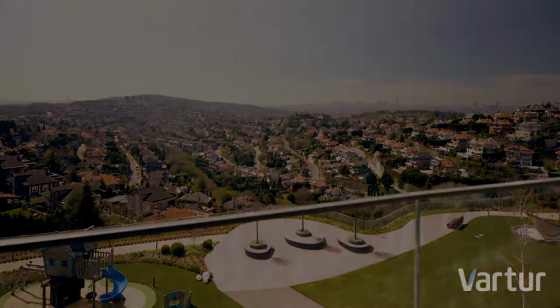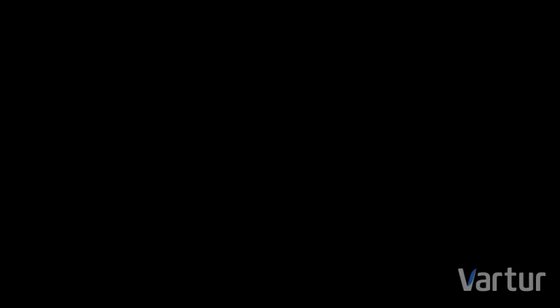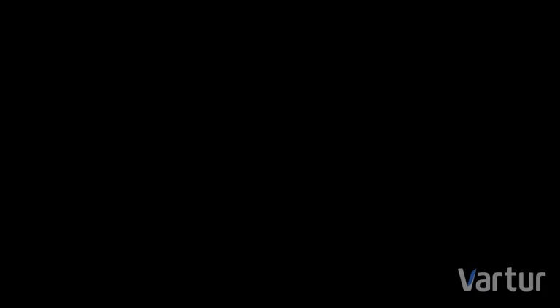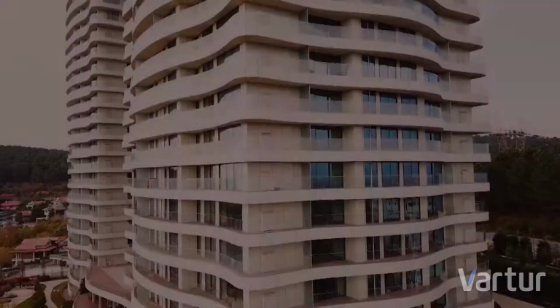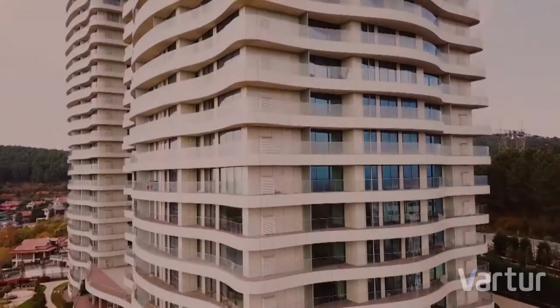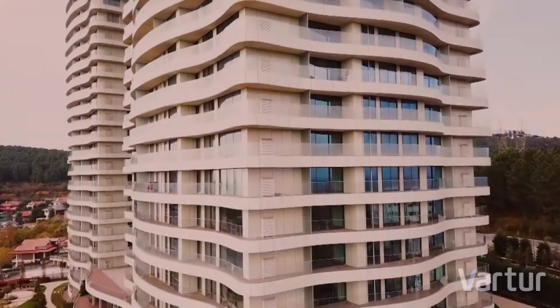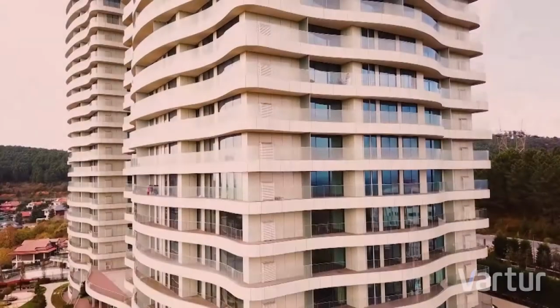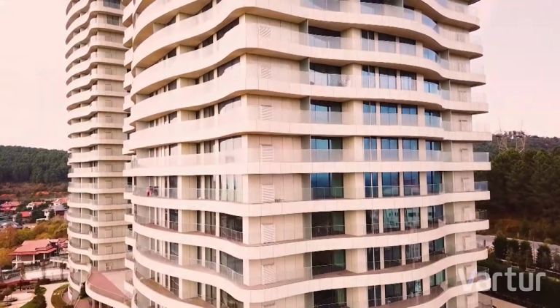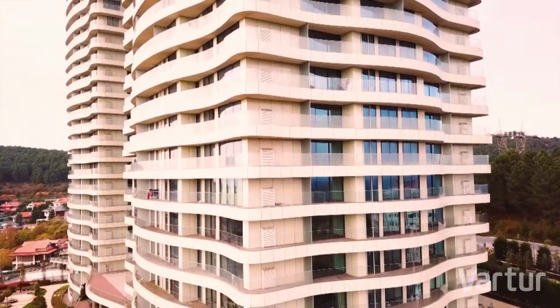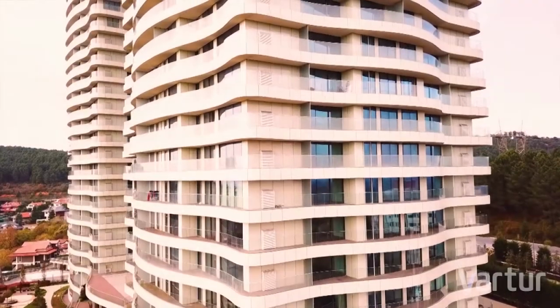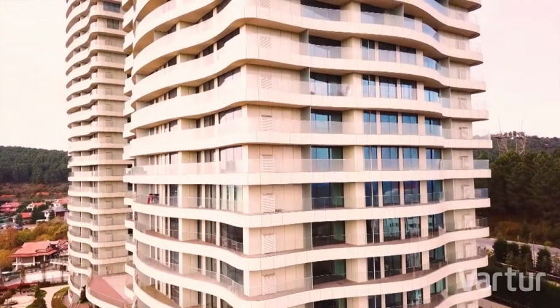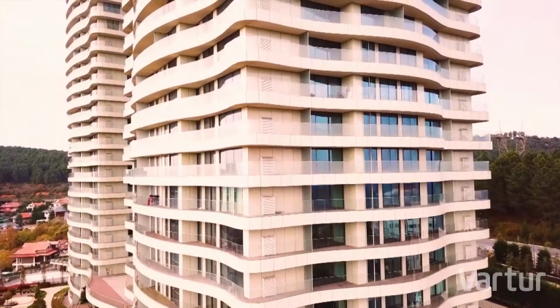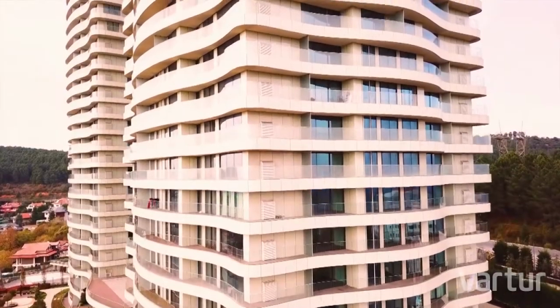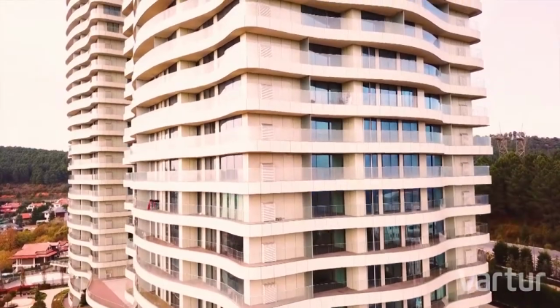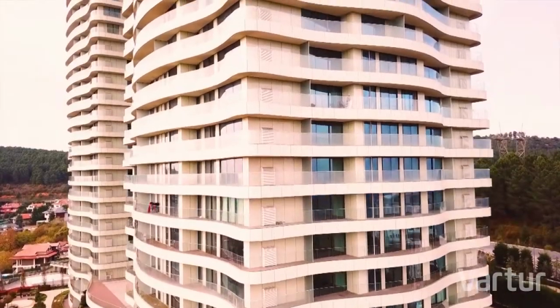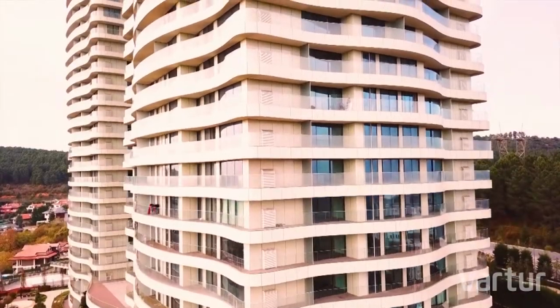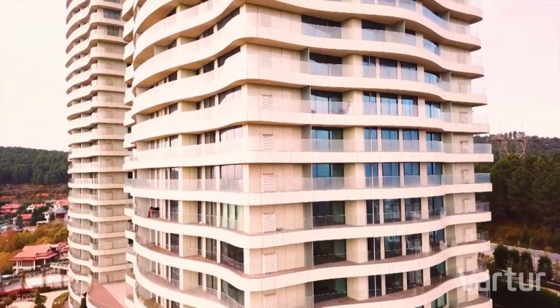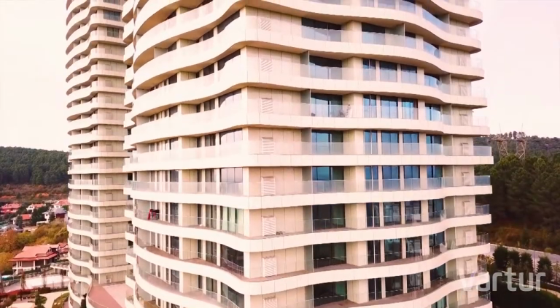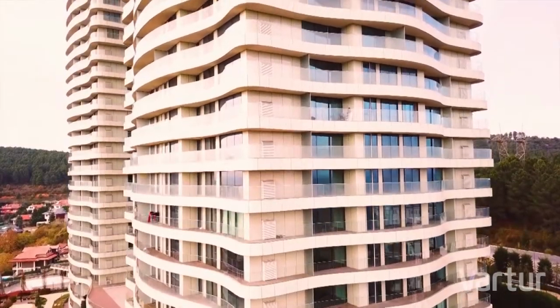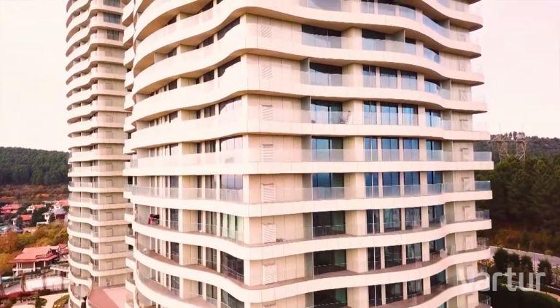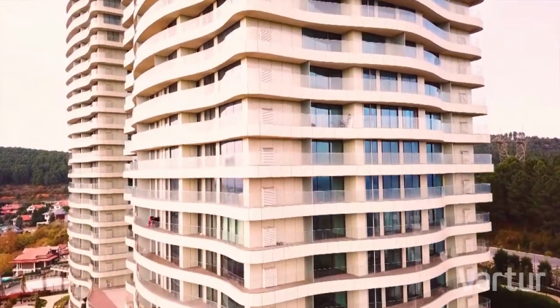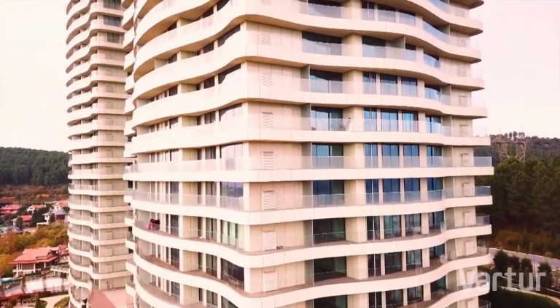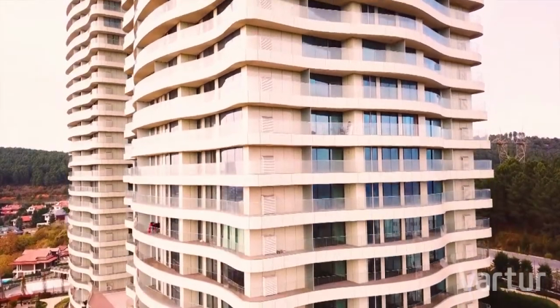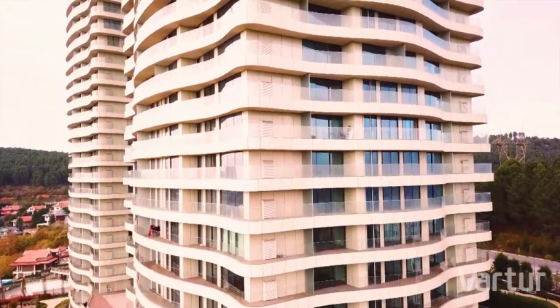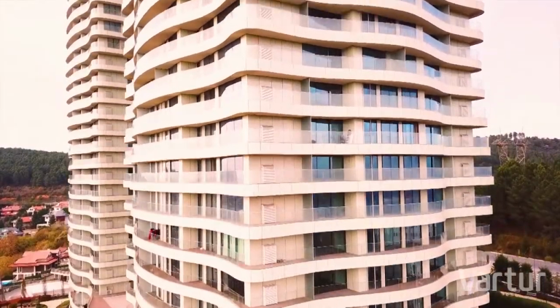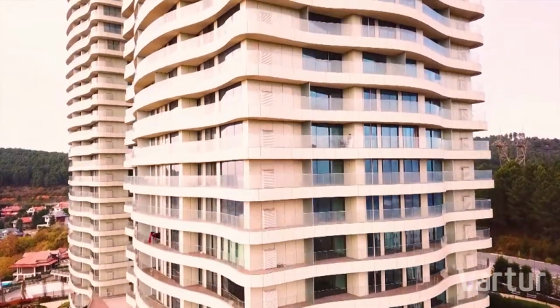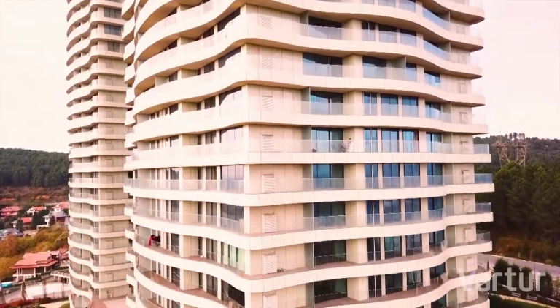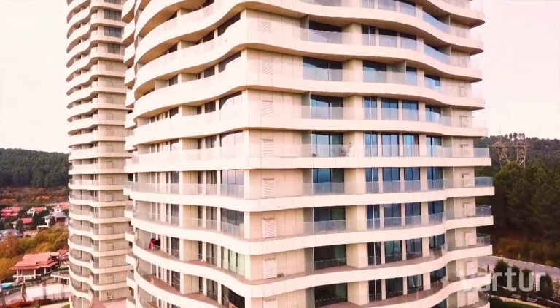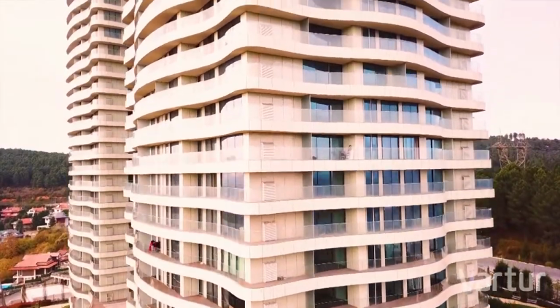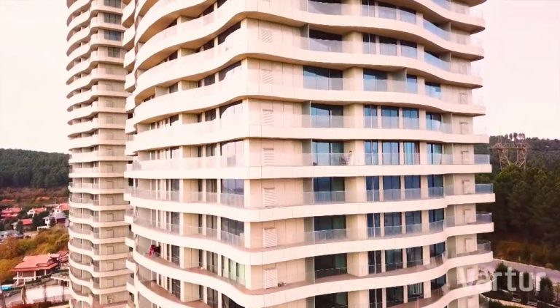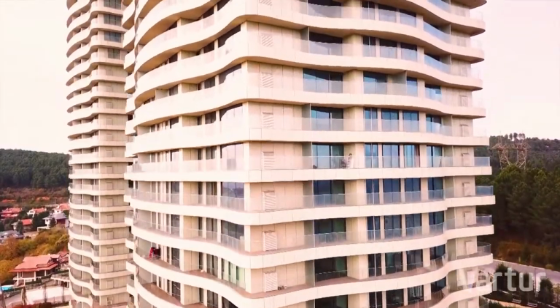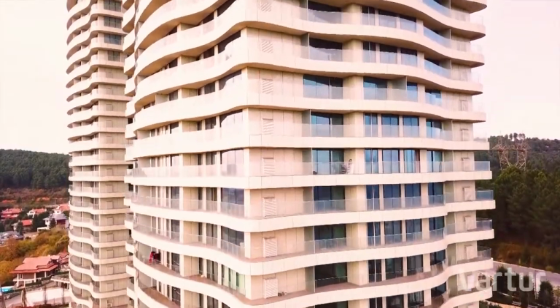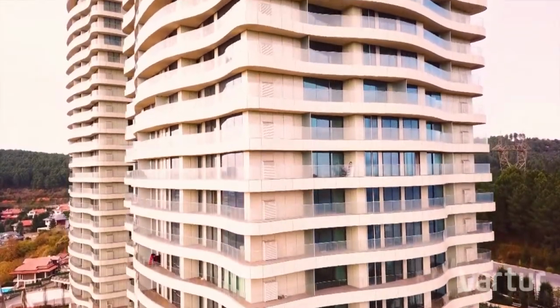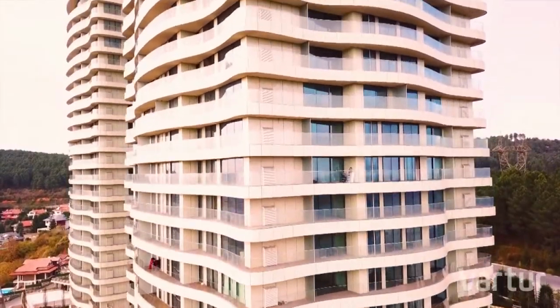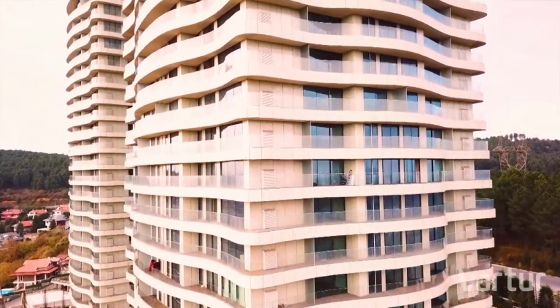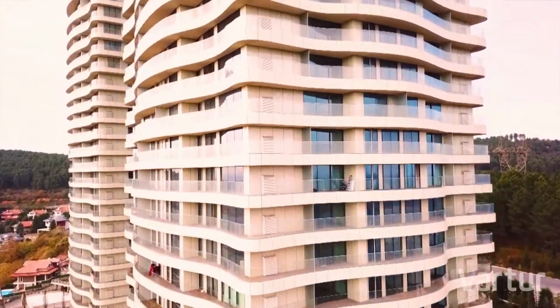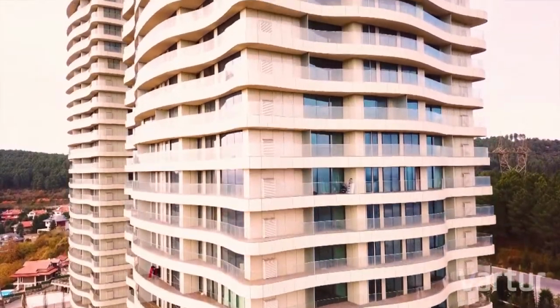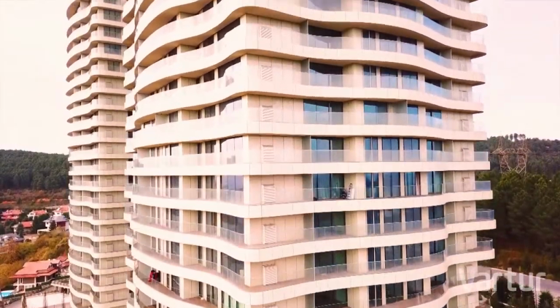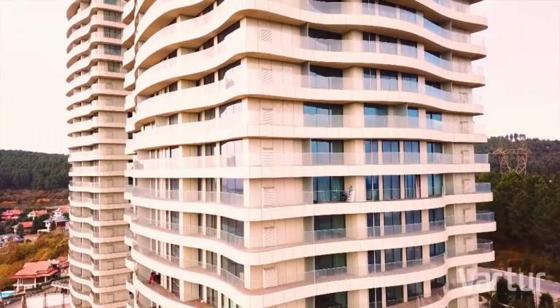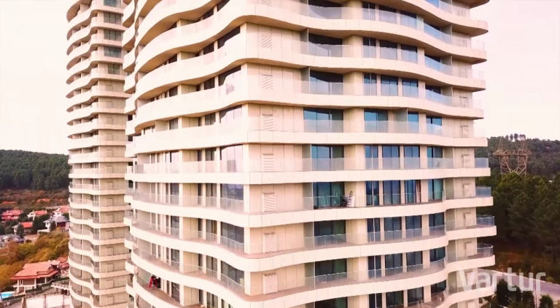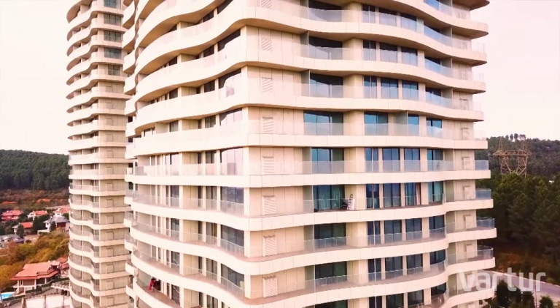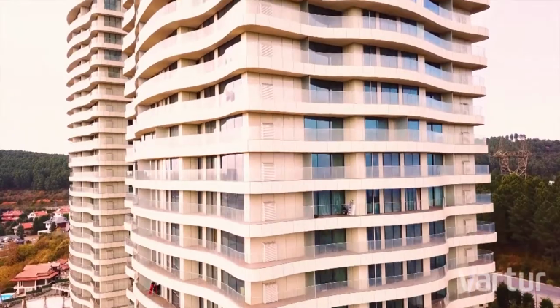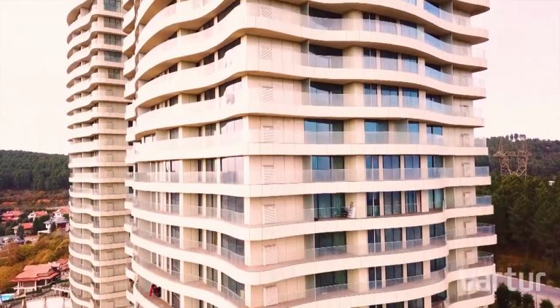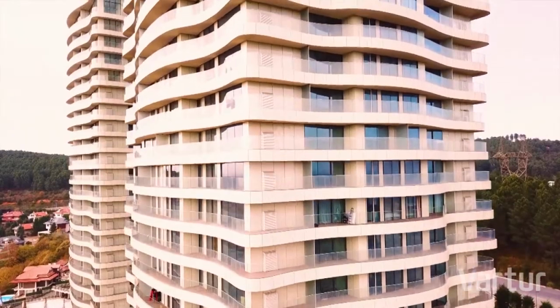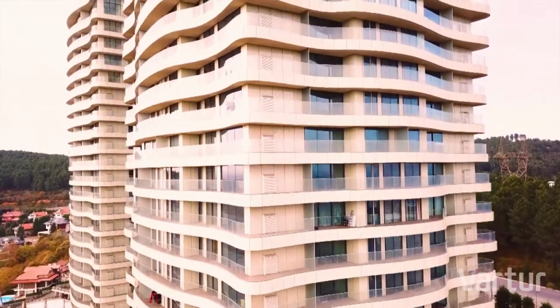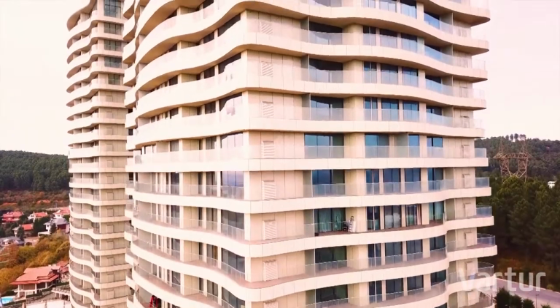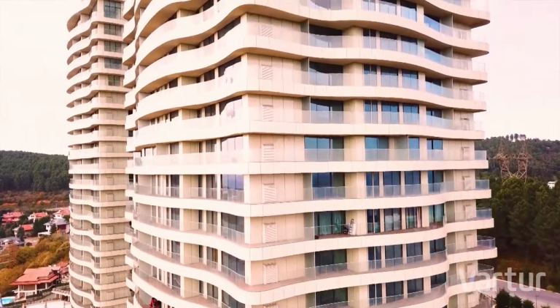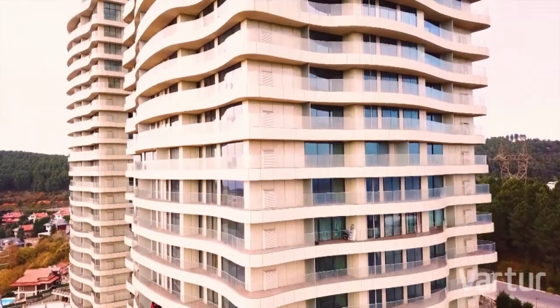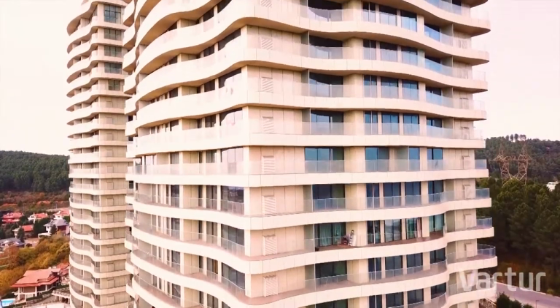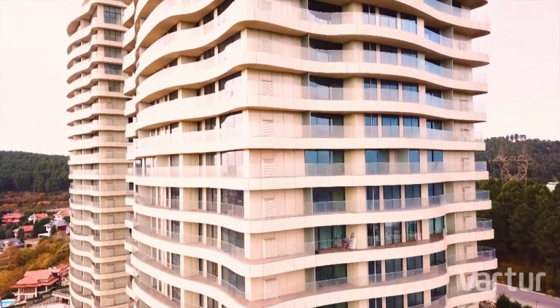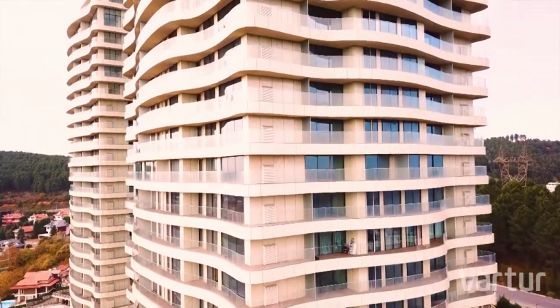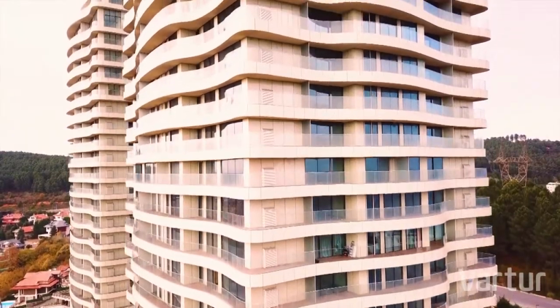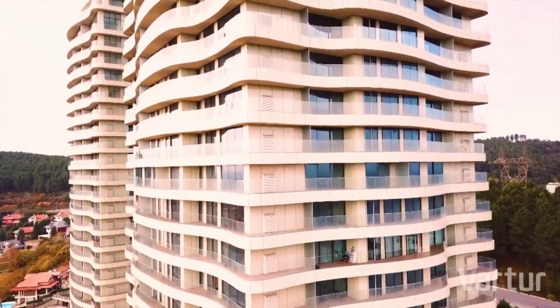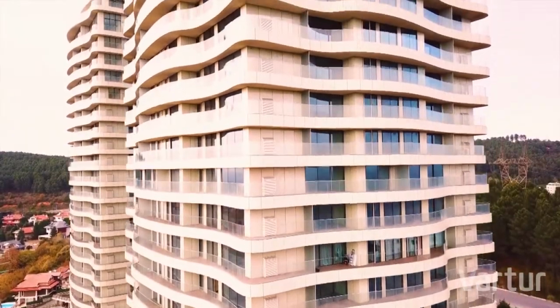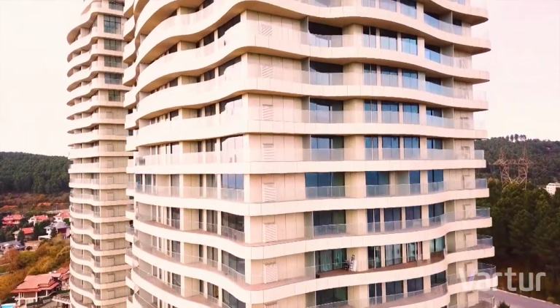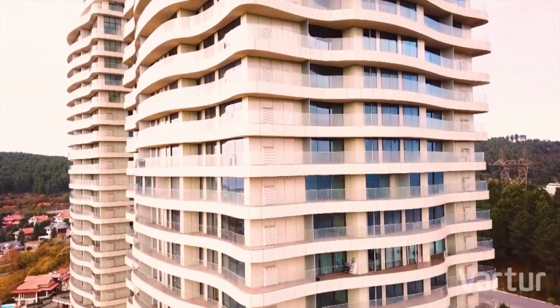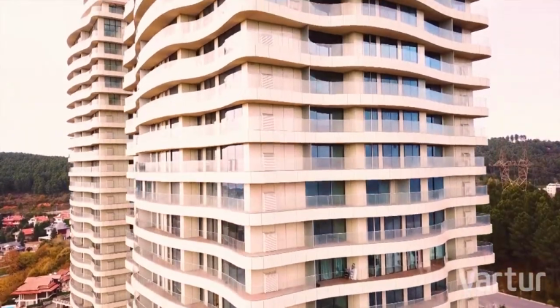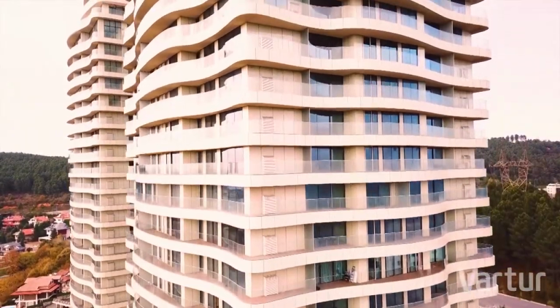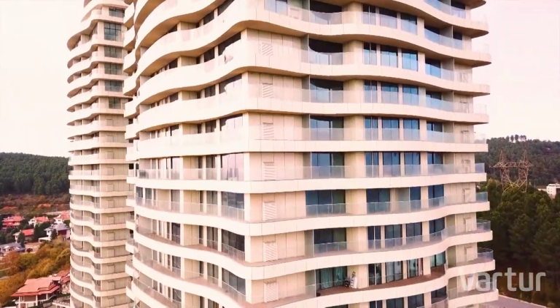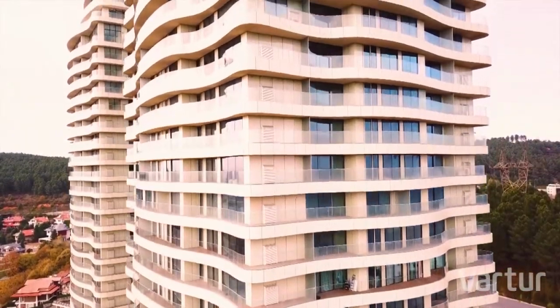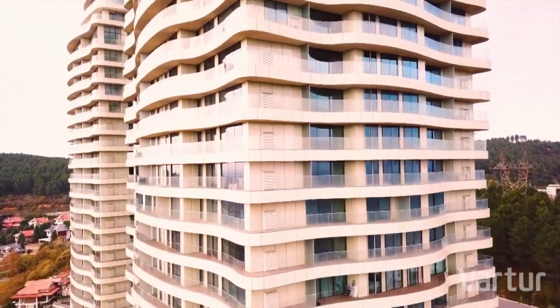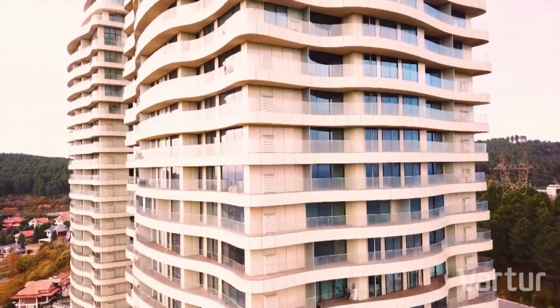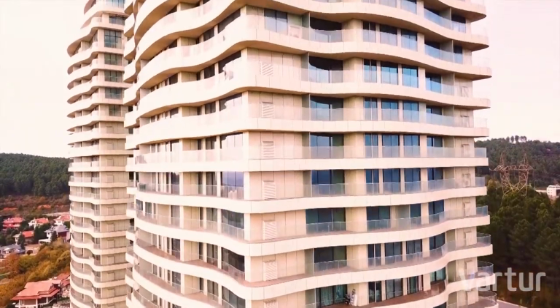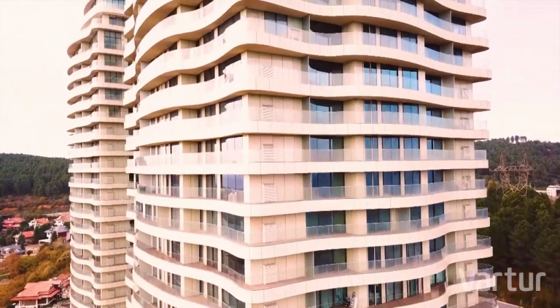Acarbulu Residences — the beautiful side of Istanbul, by Vartı Real Estate.